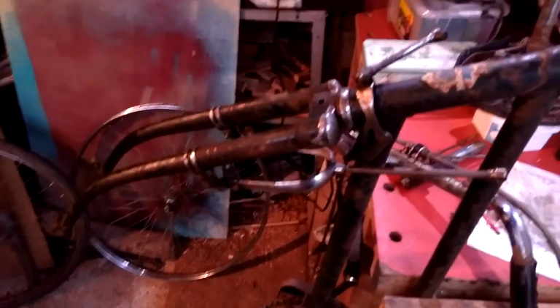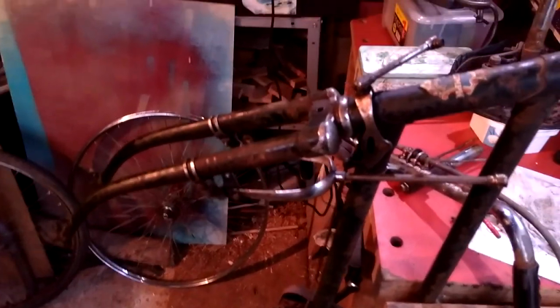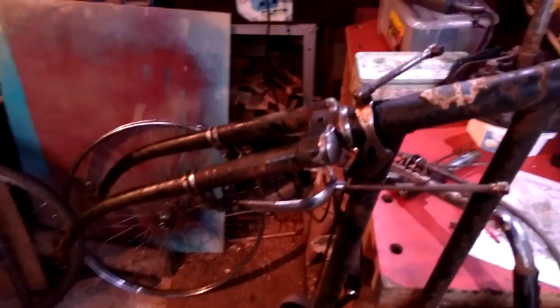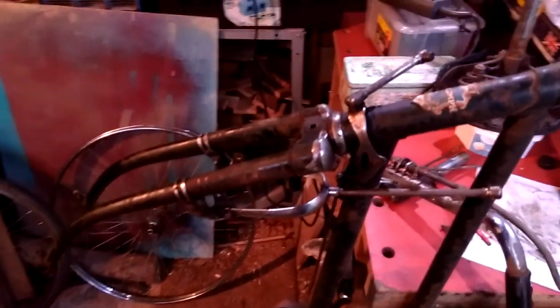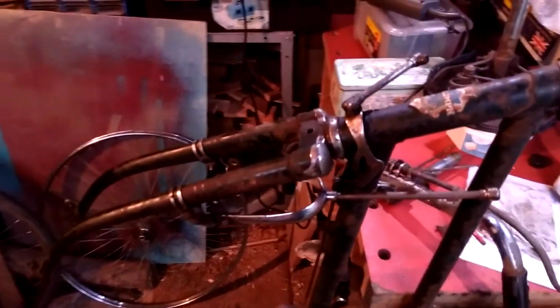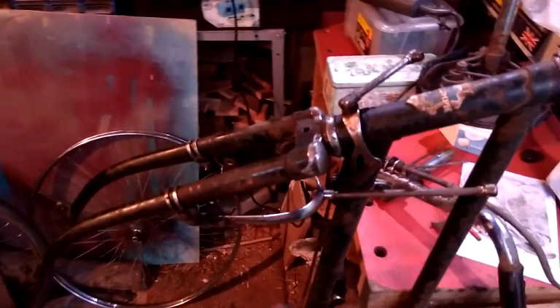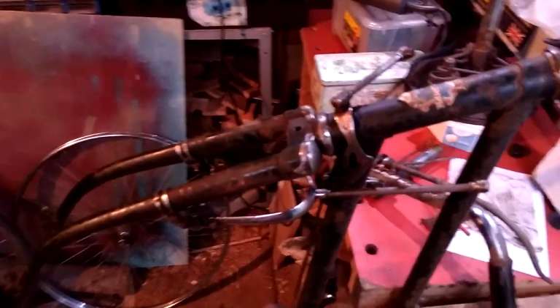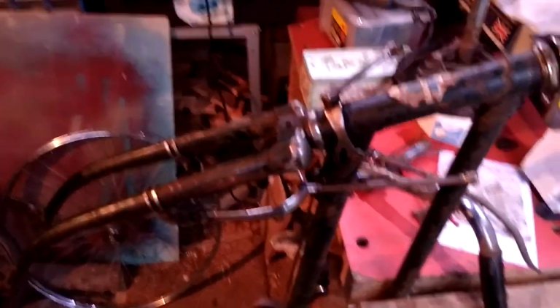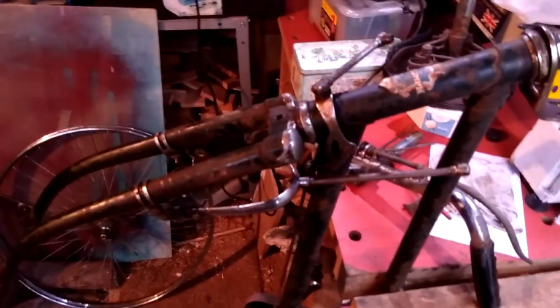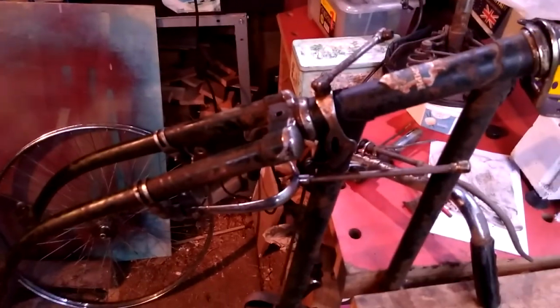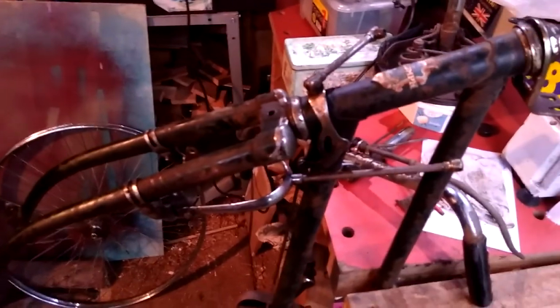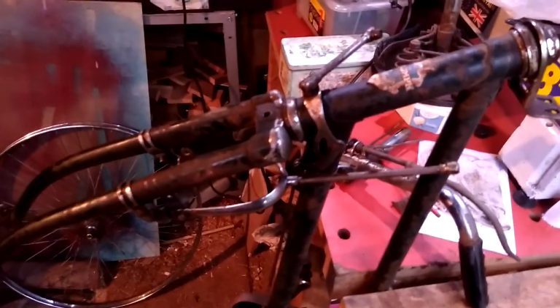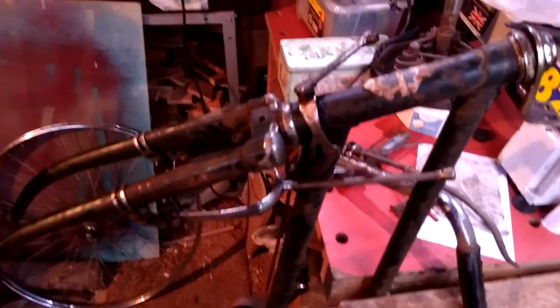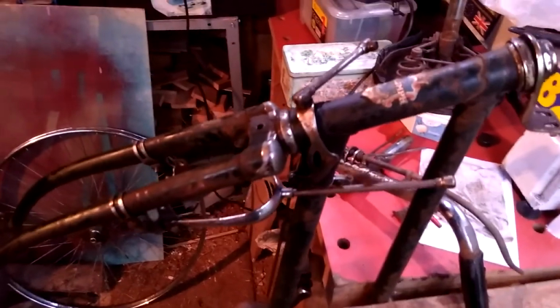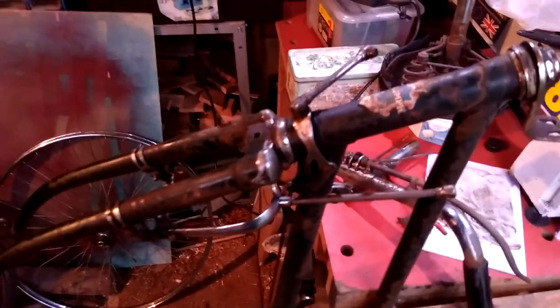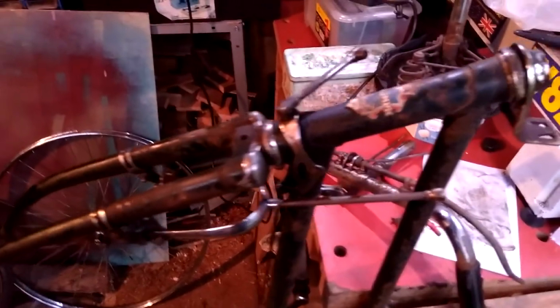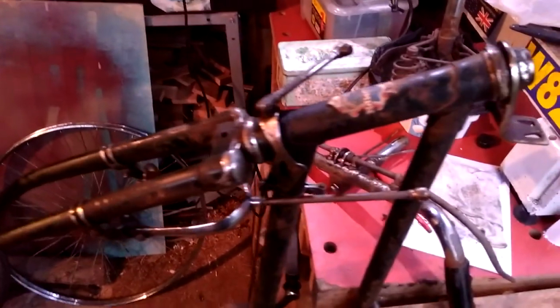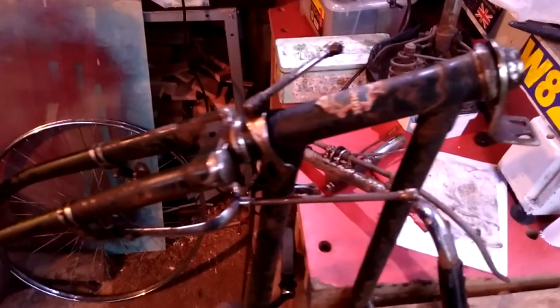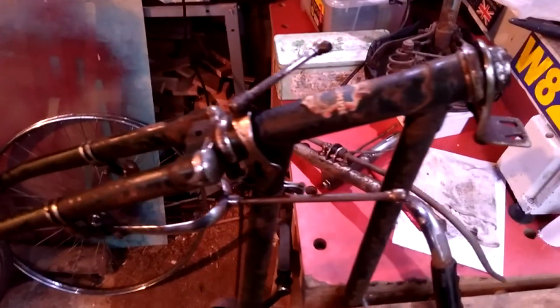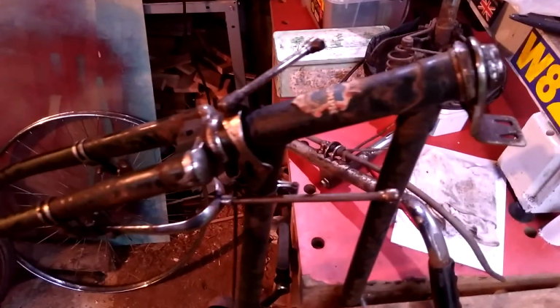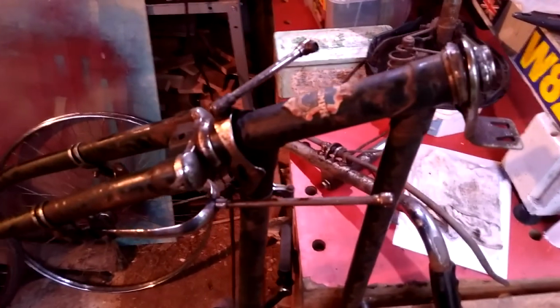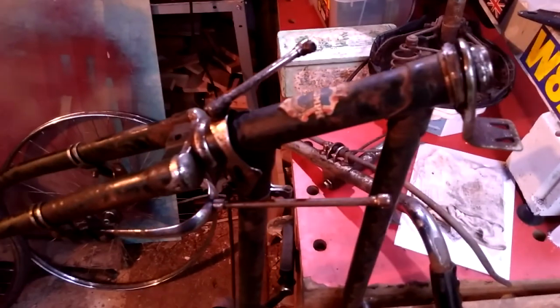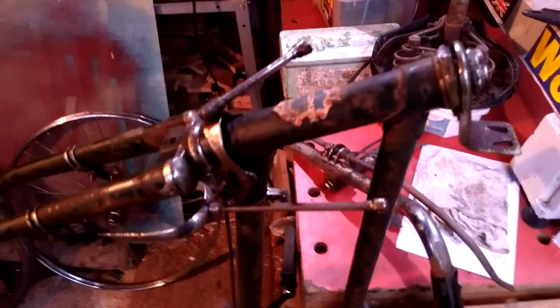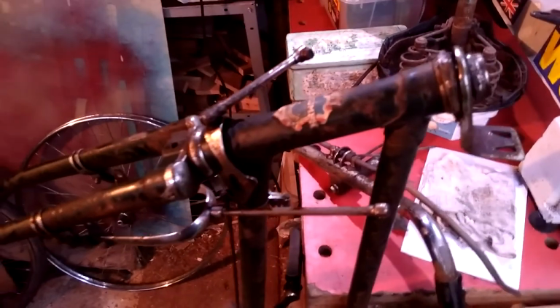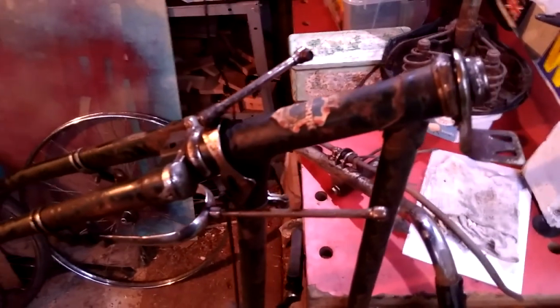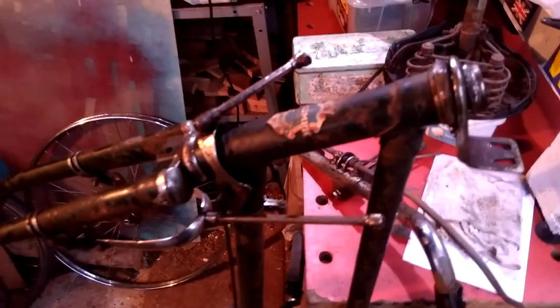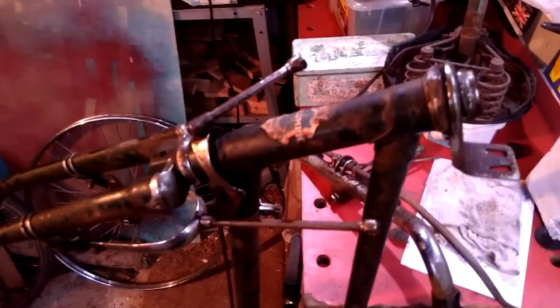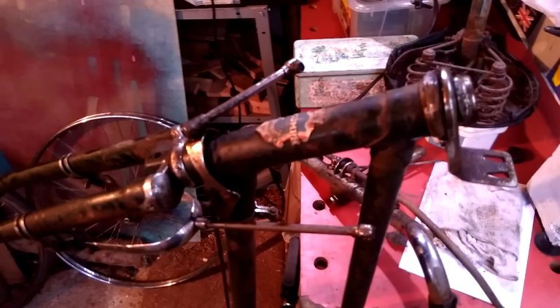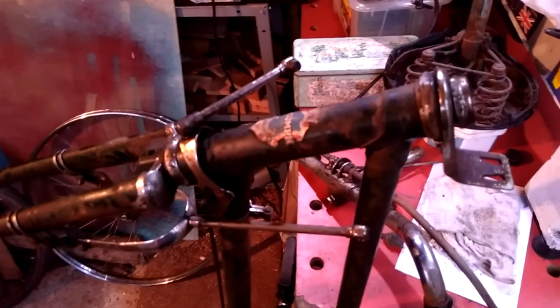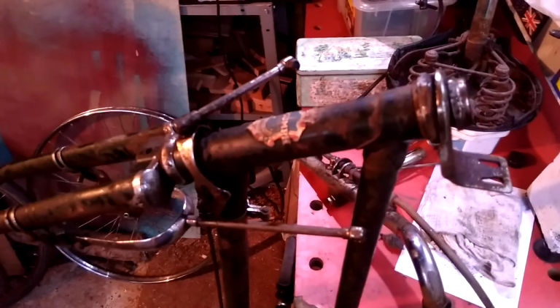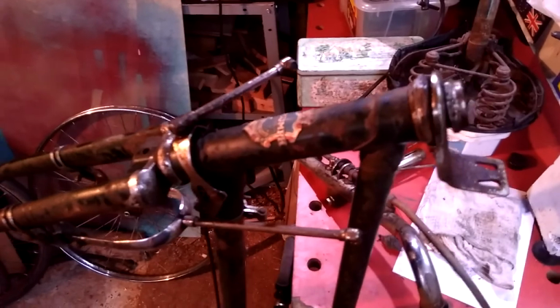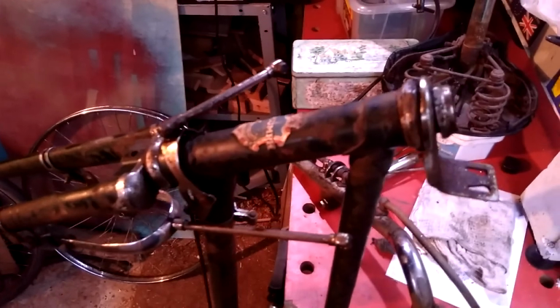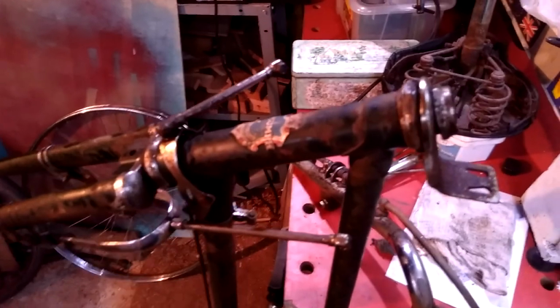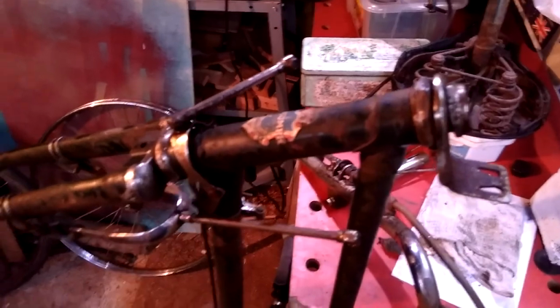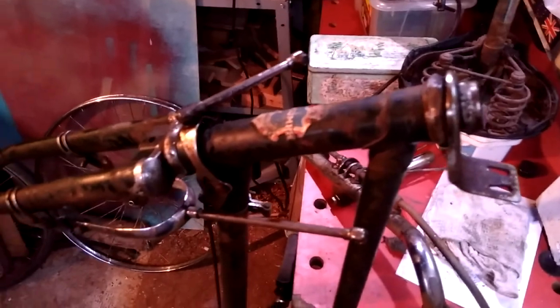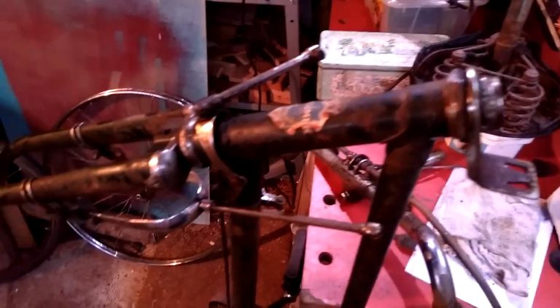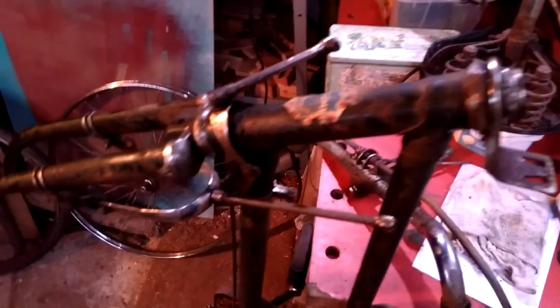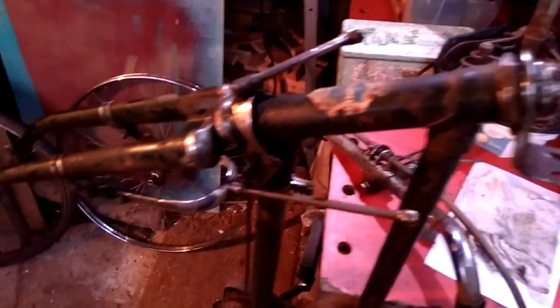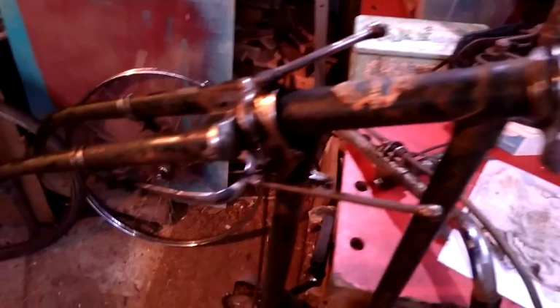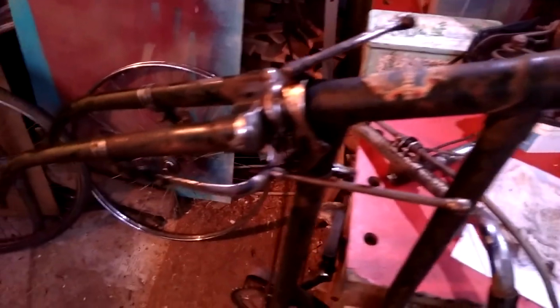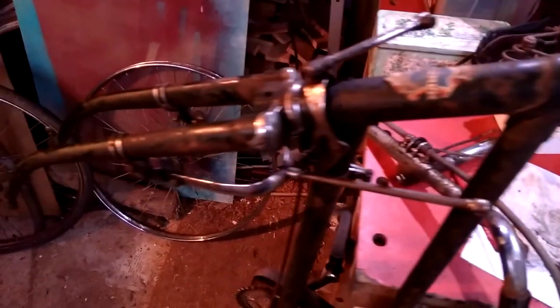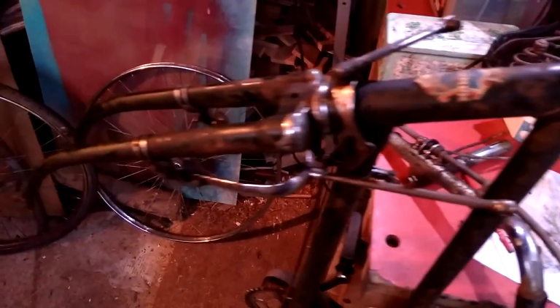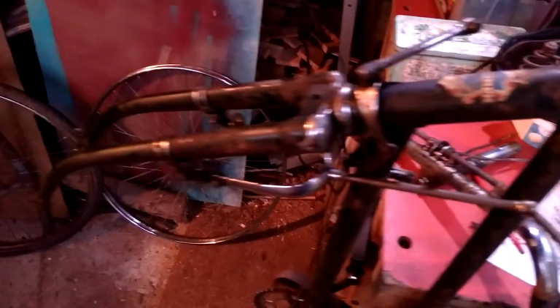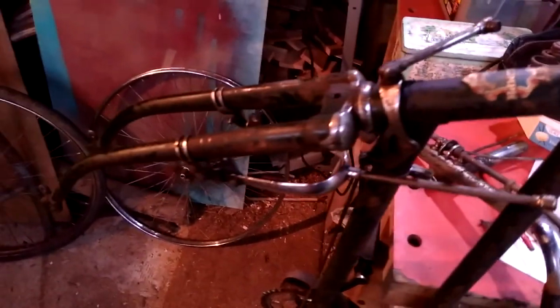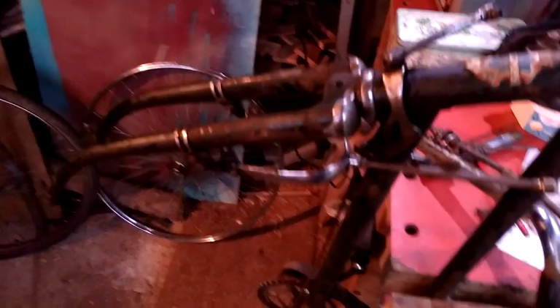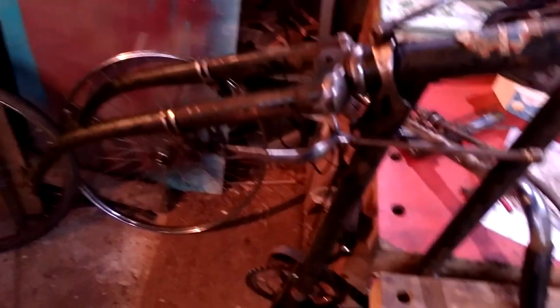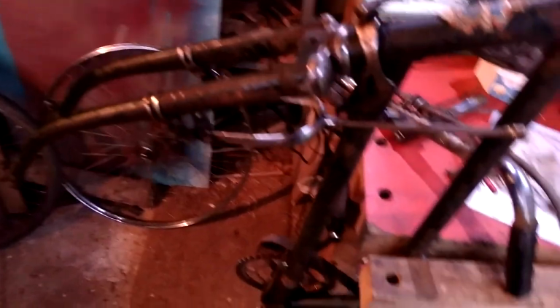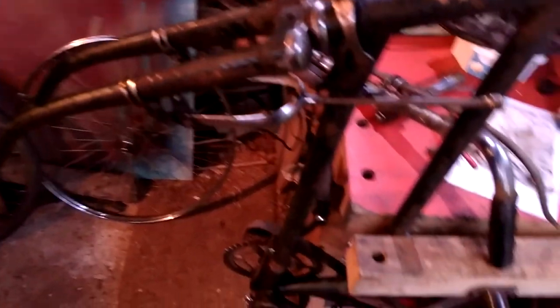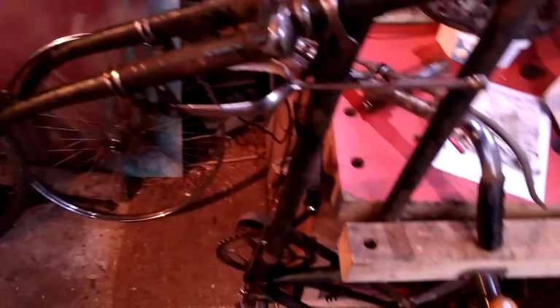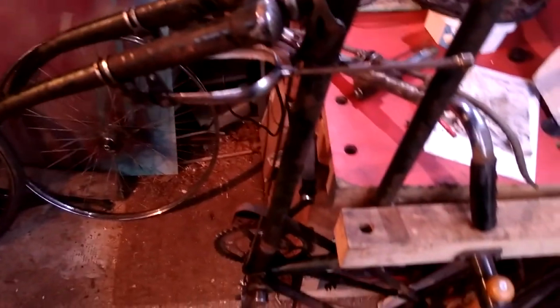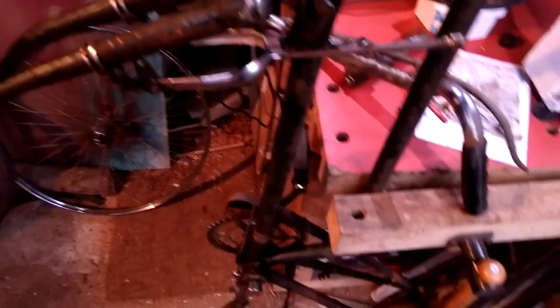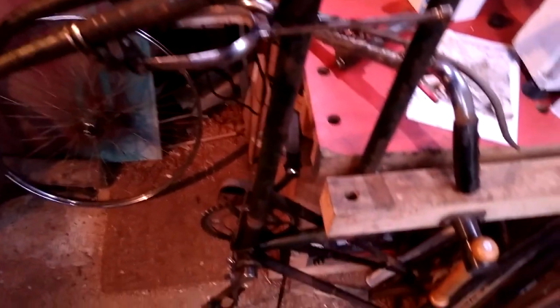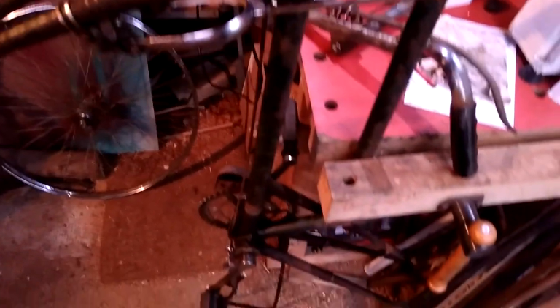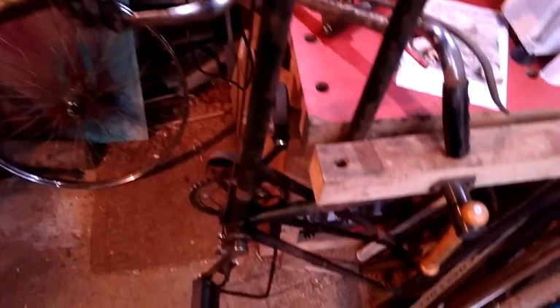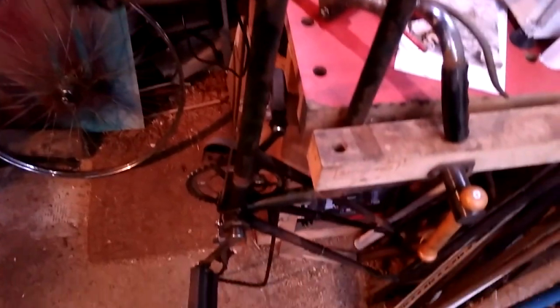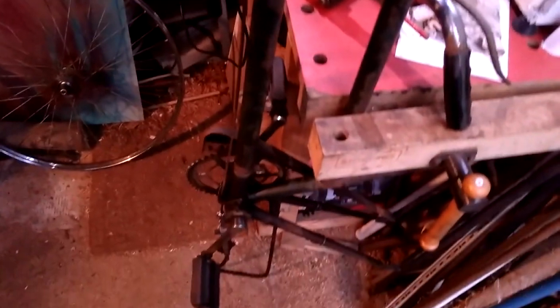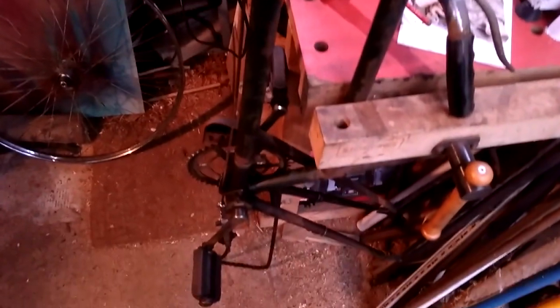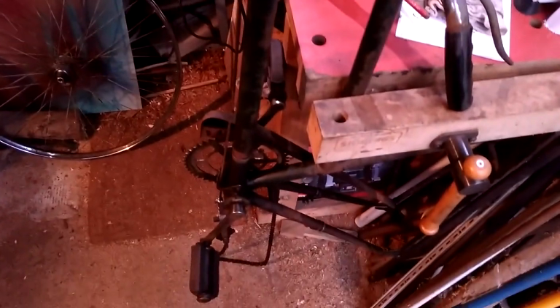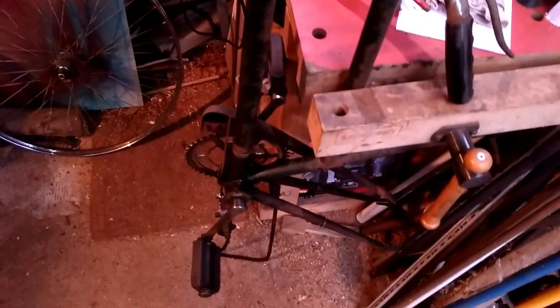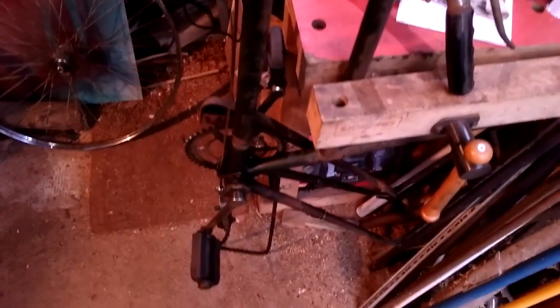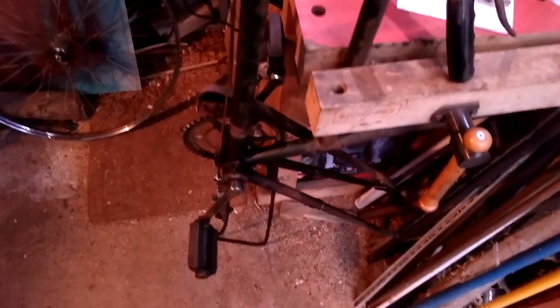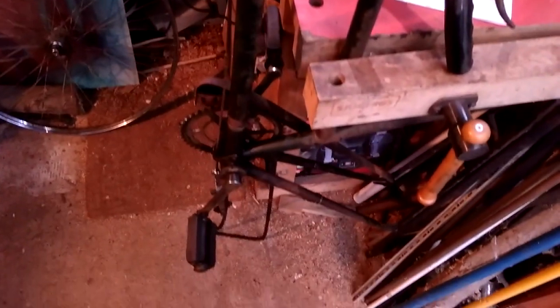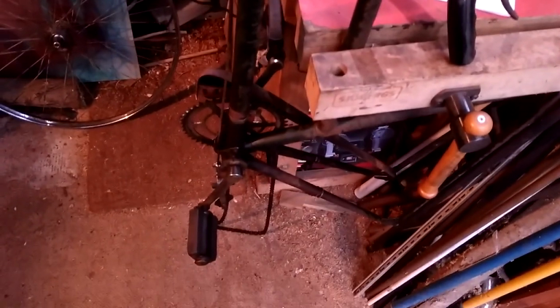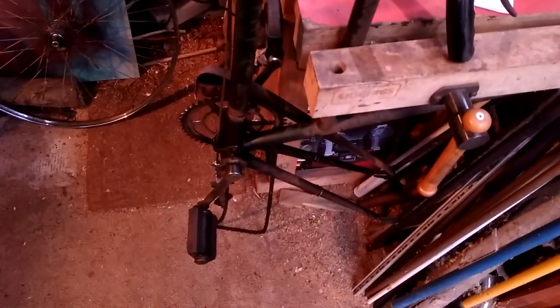A quick overview of the state of play of the Triumph. As you can see, it's now in the workshop and it's in pieces.